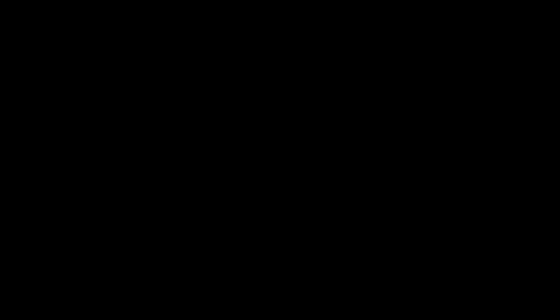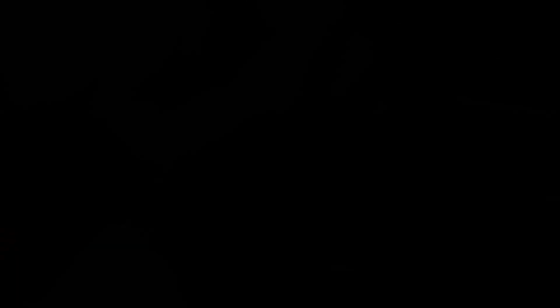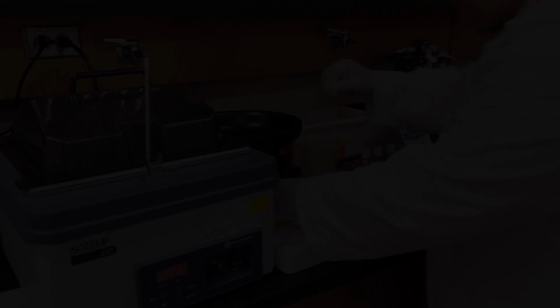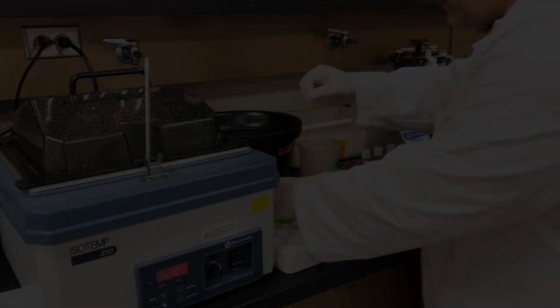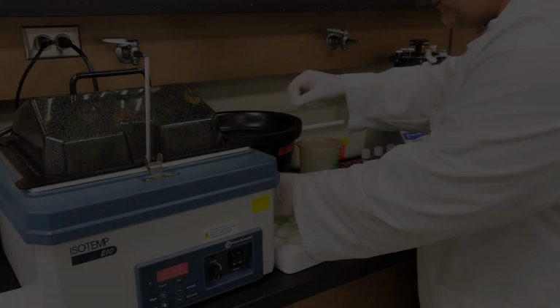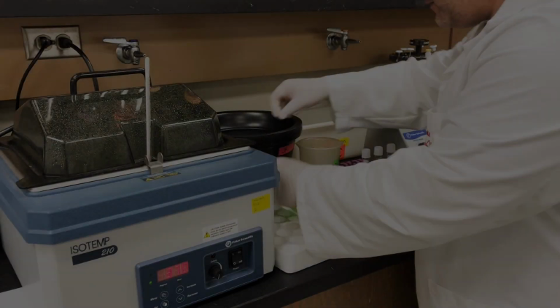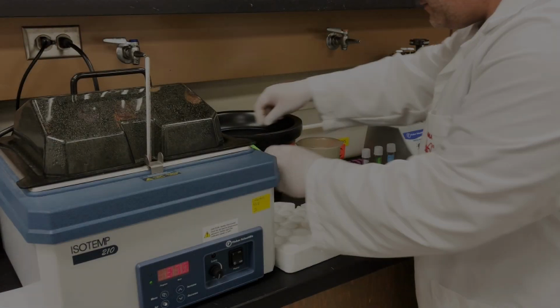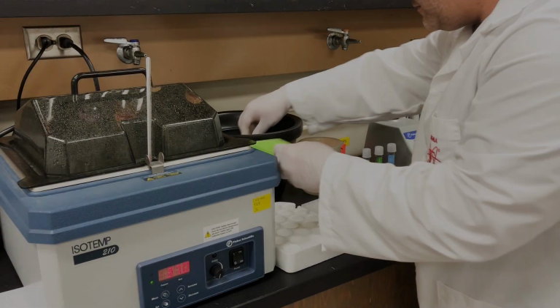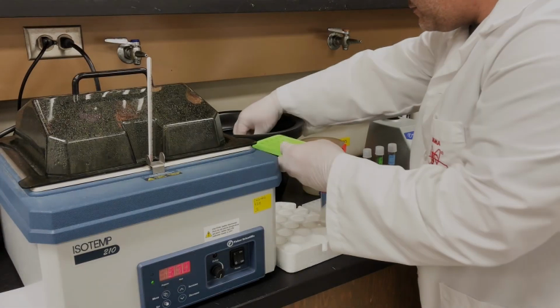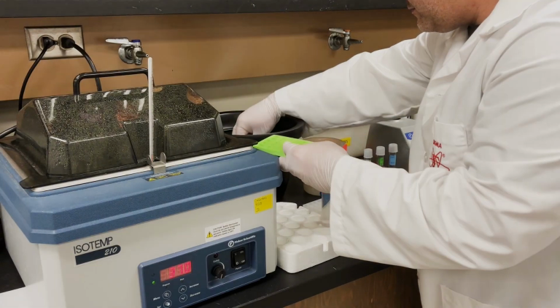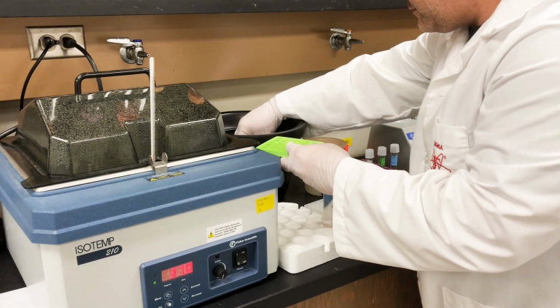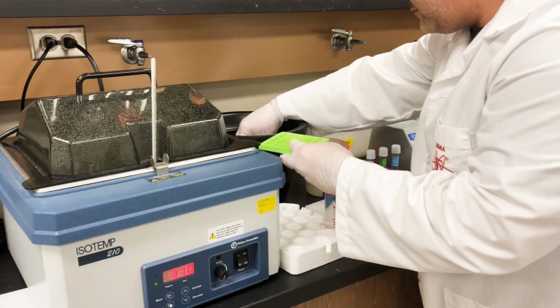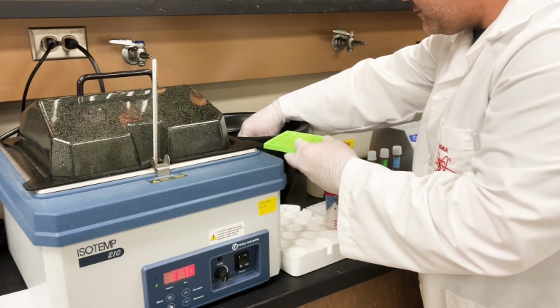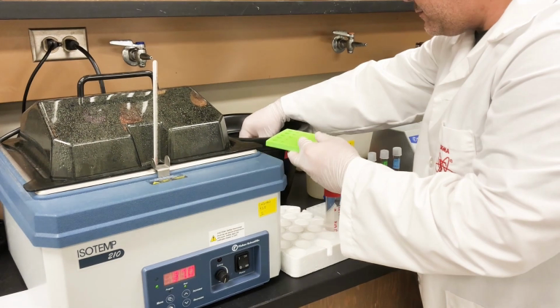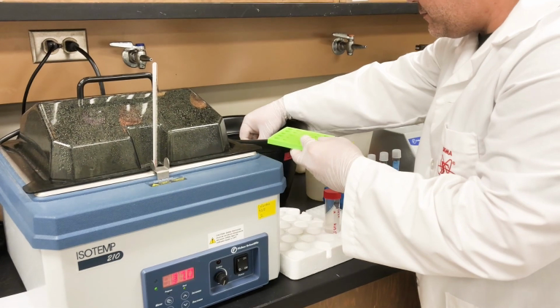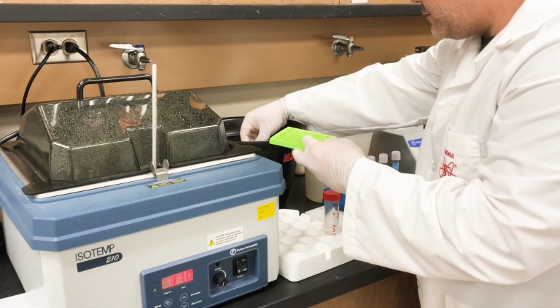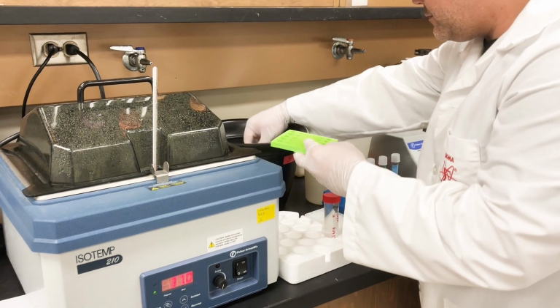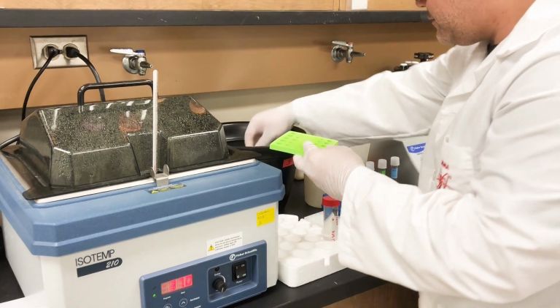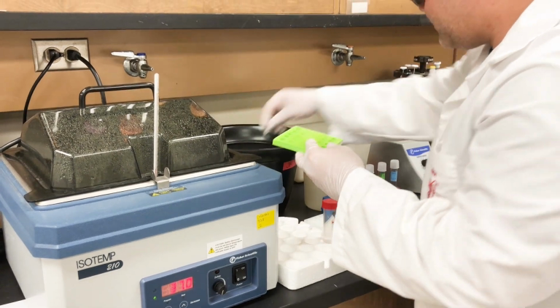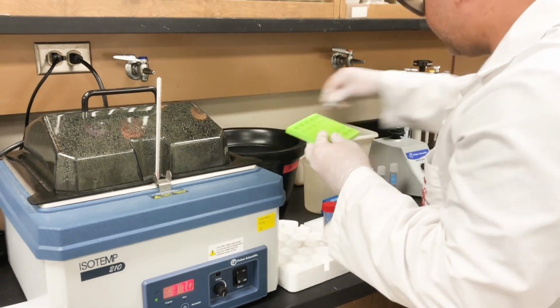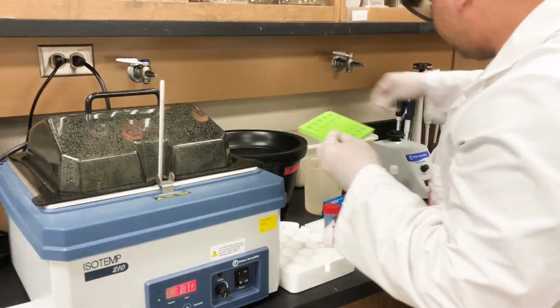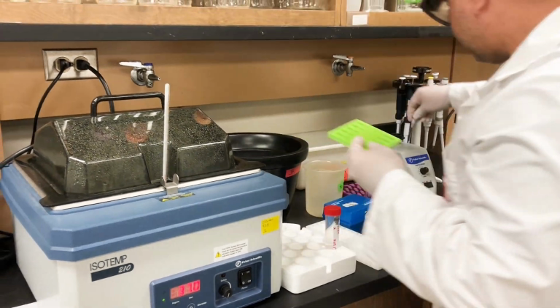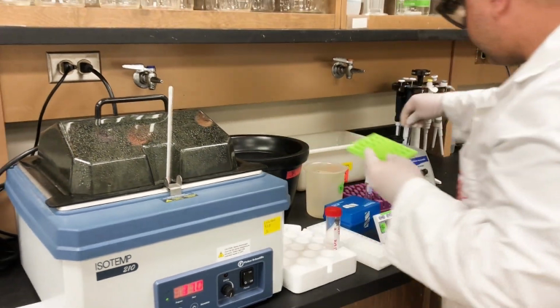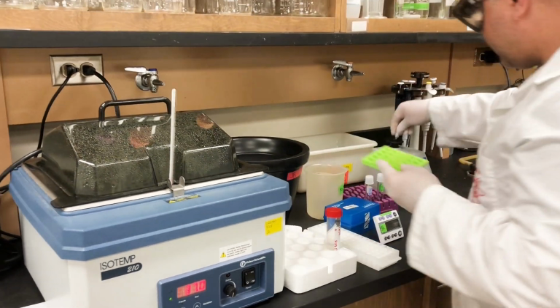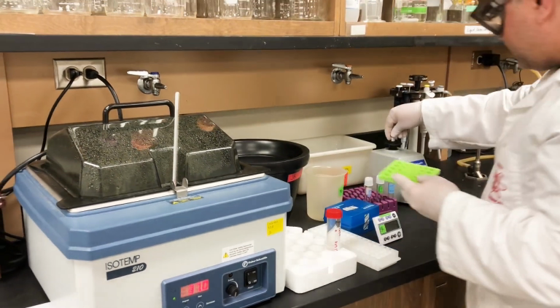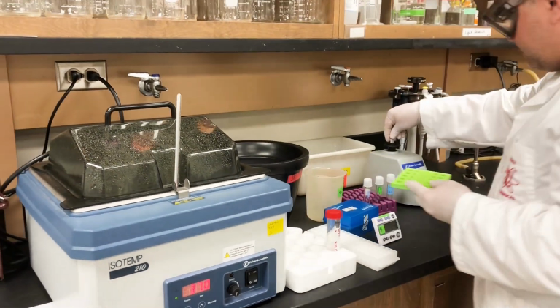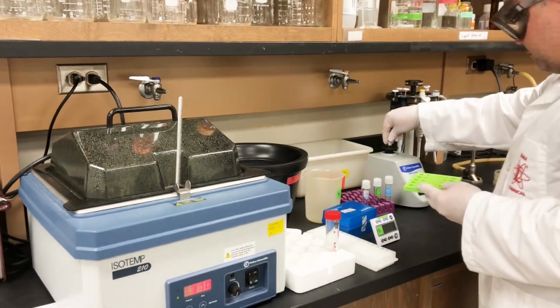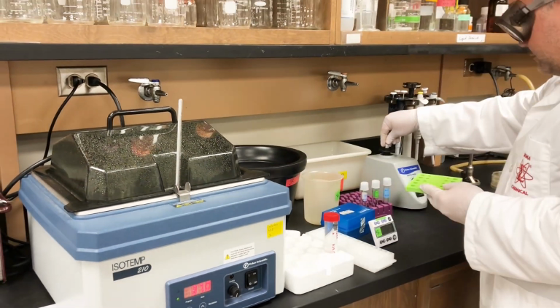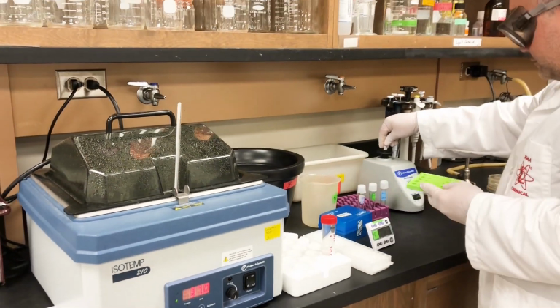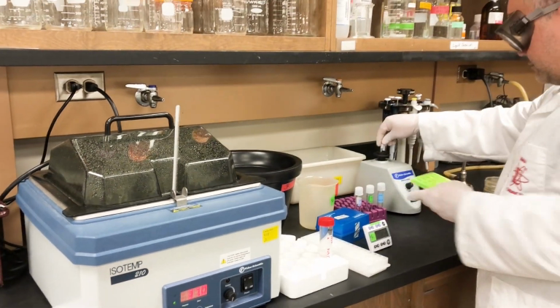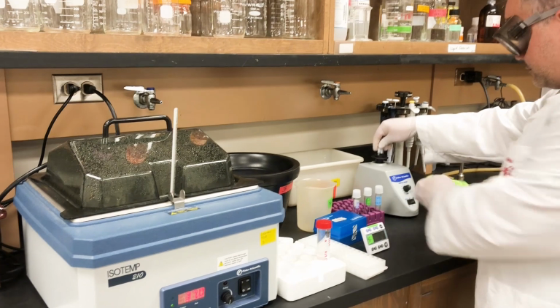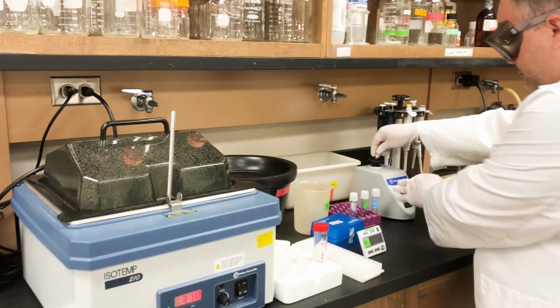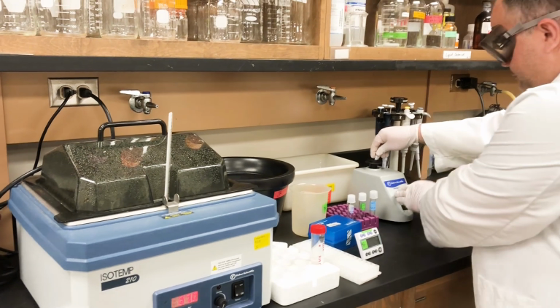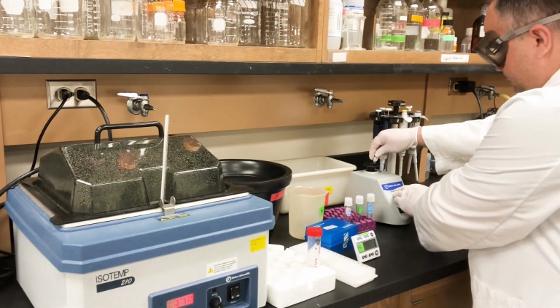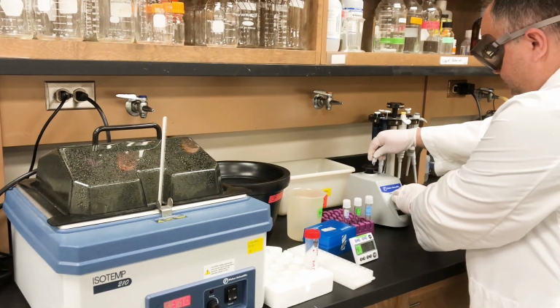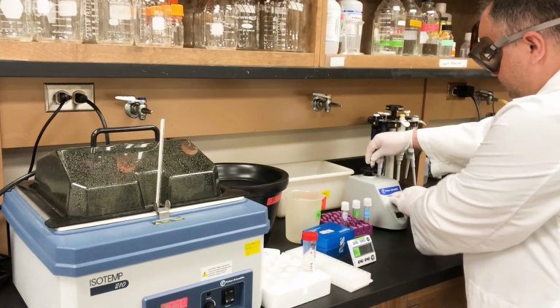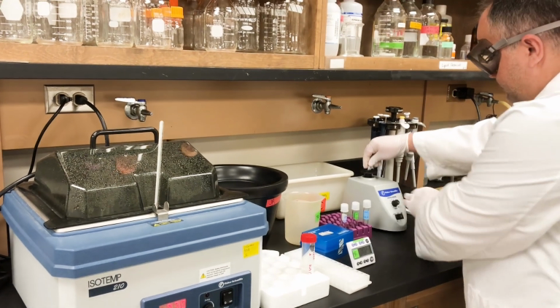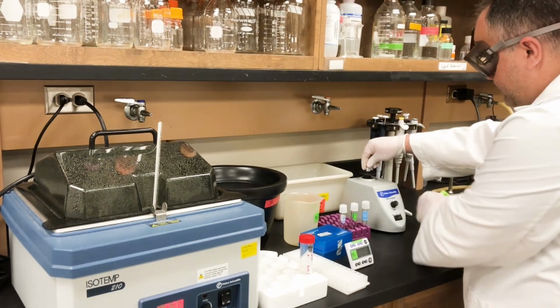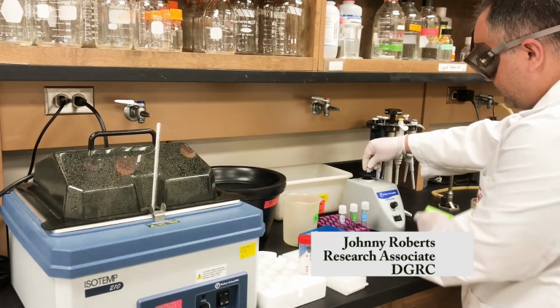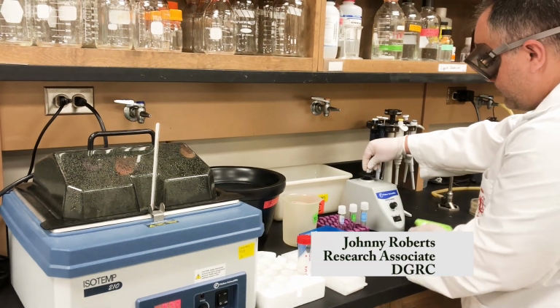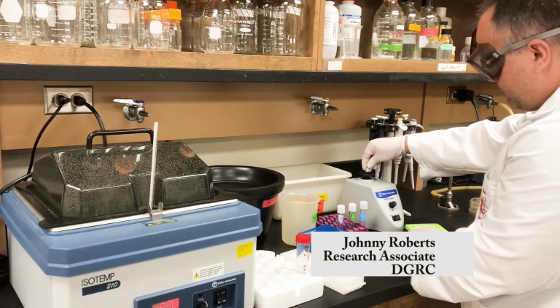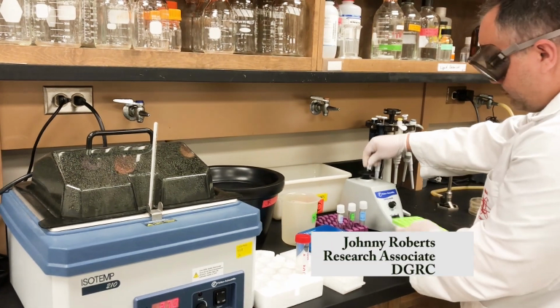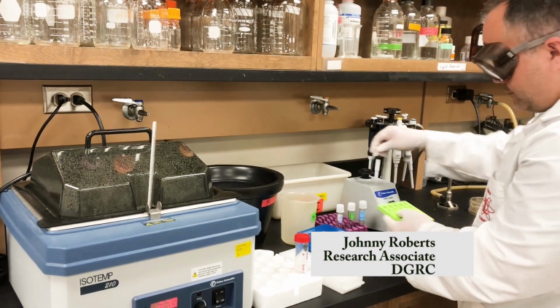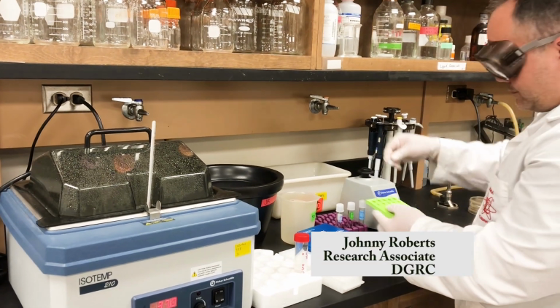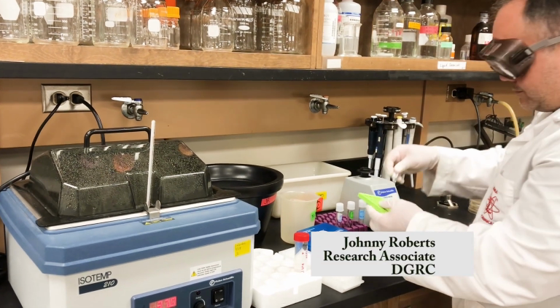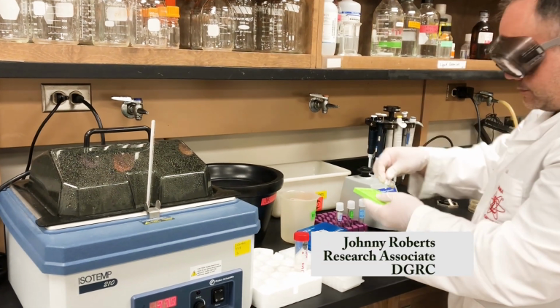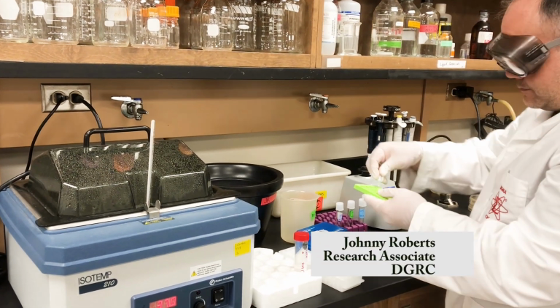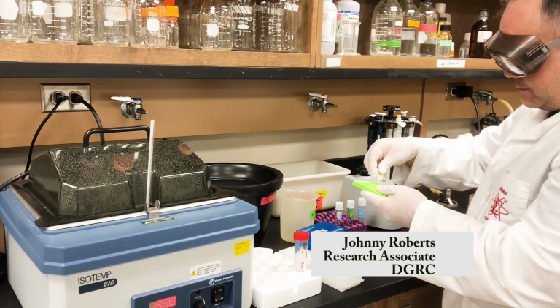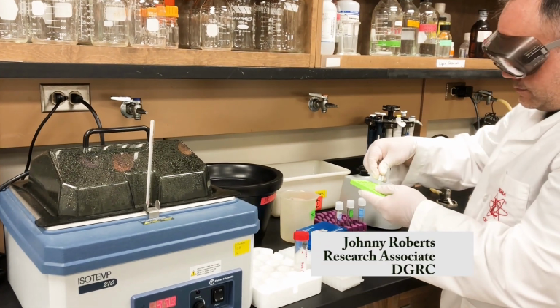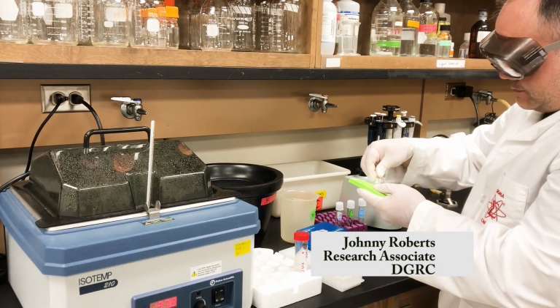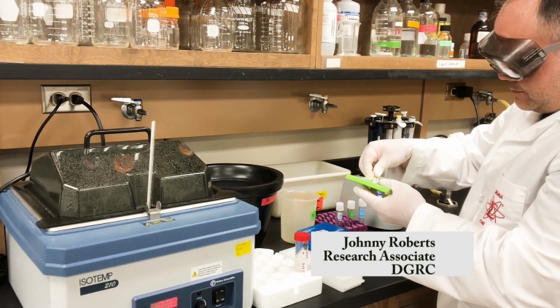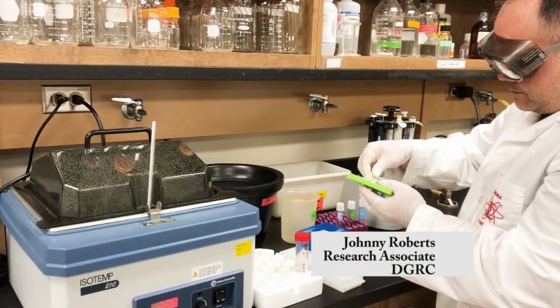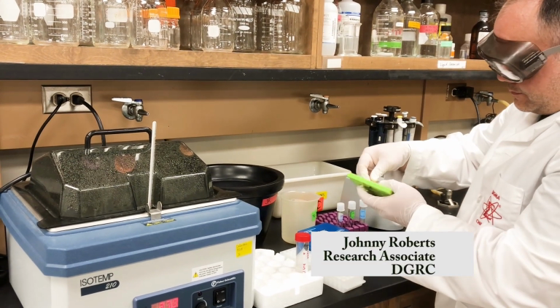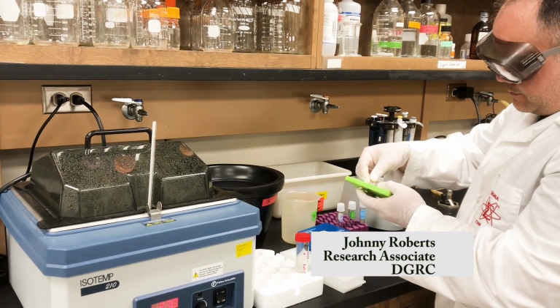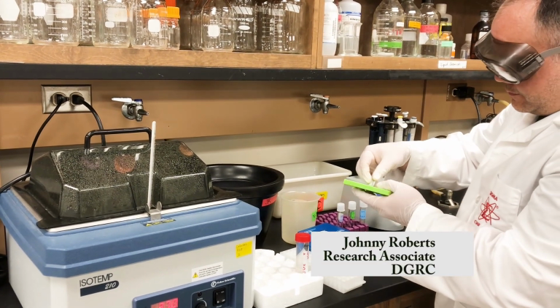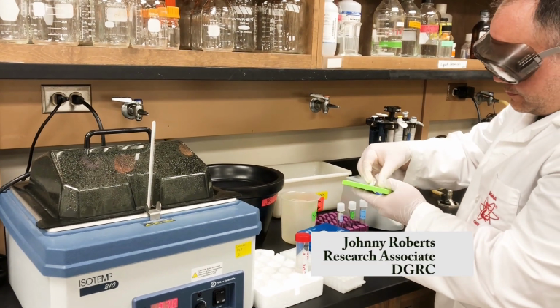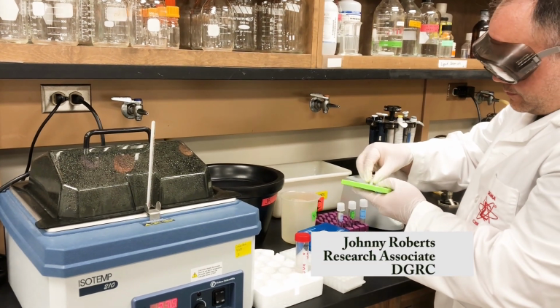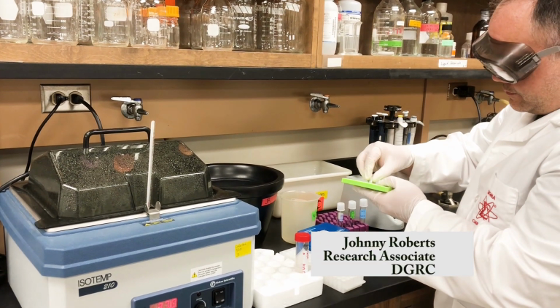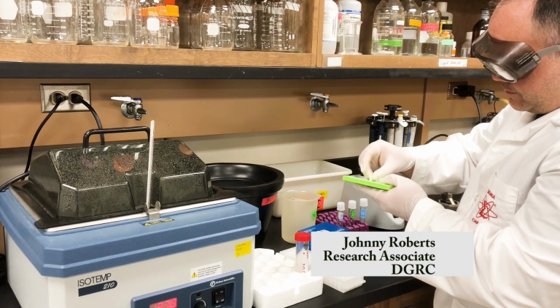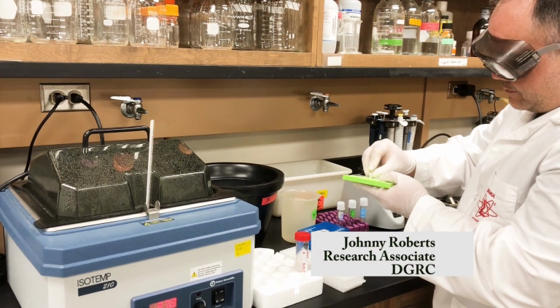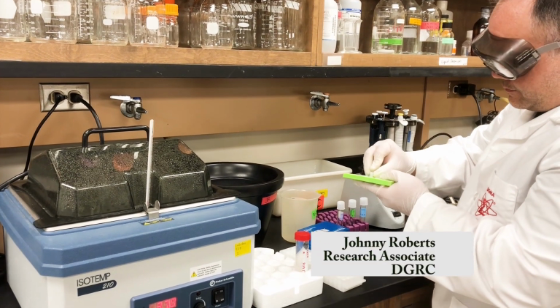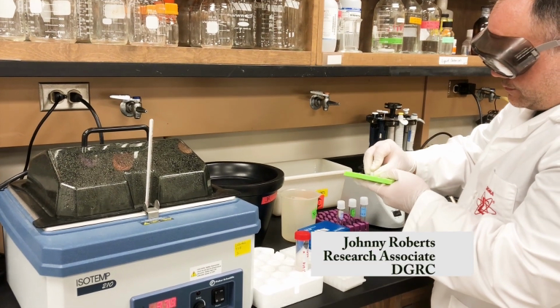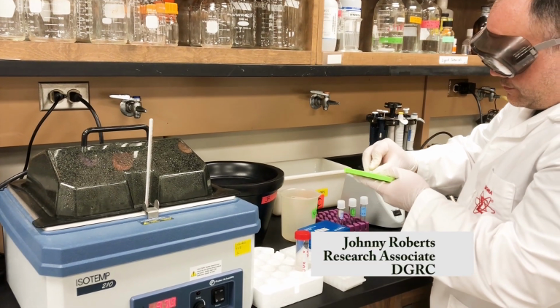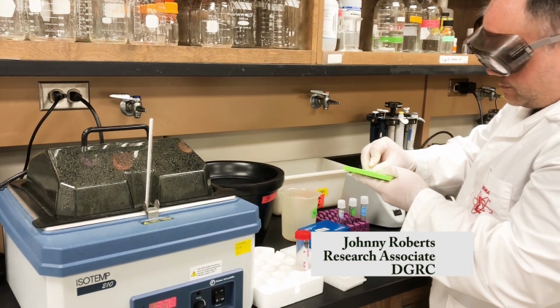Vortex the competent cells and disk mixture halfway through the ice incubation step and once more before heat shock.